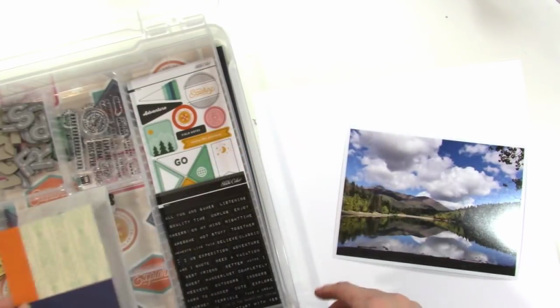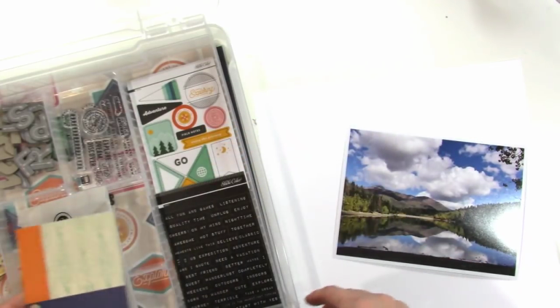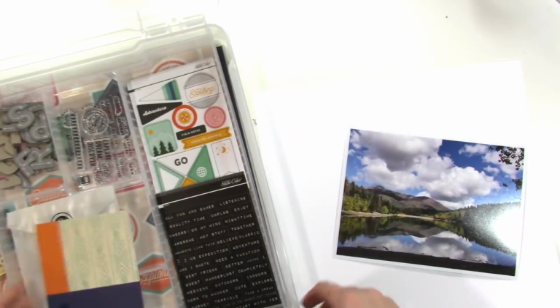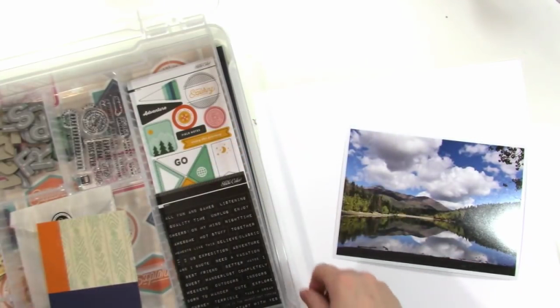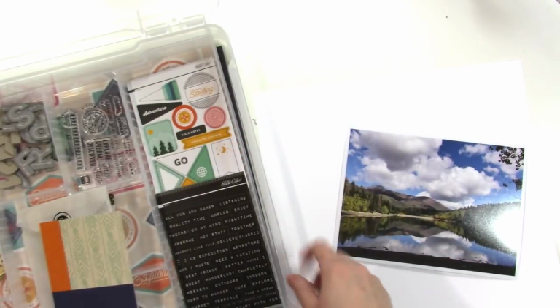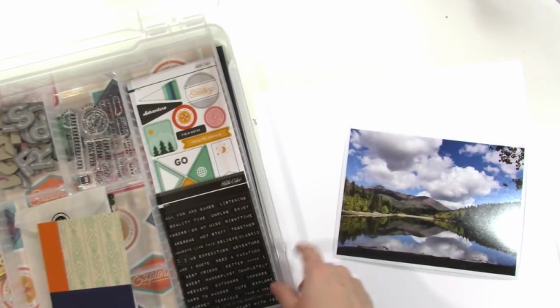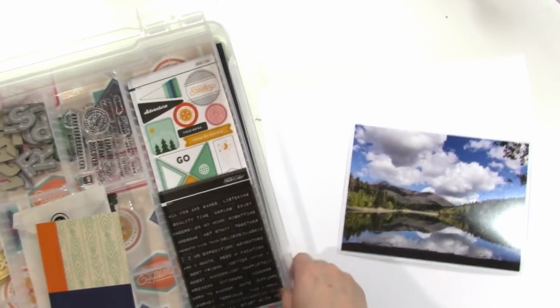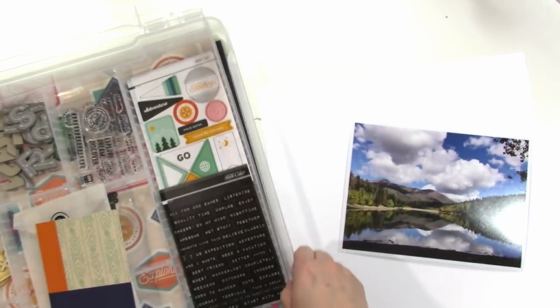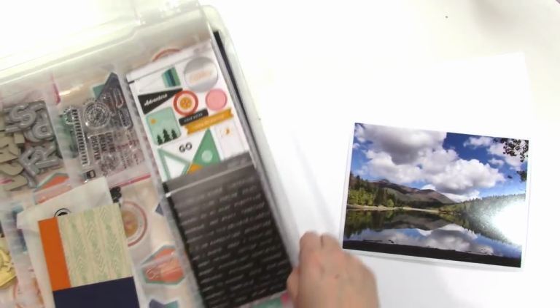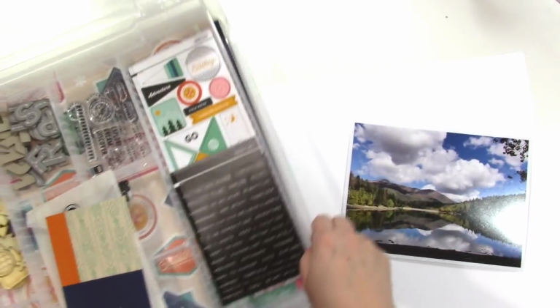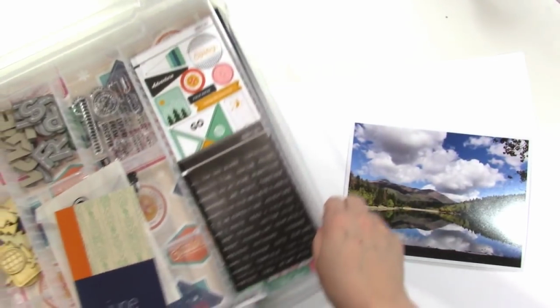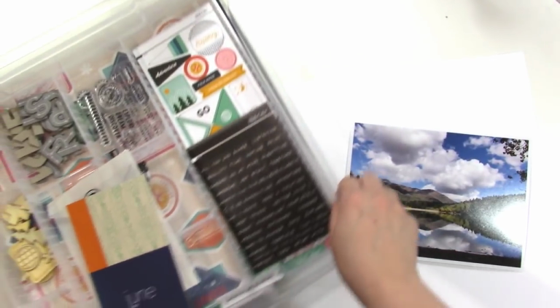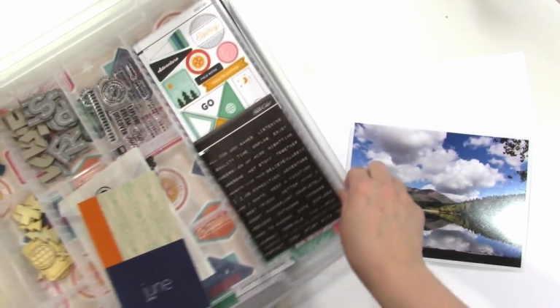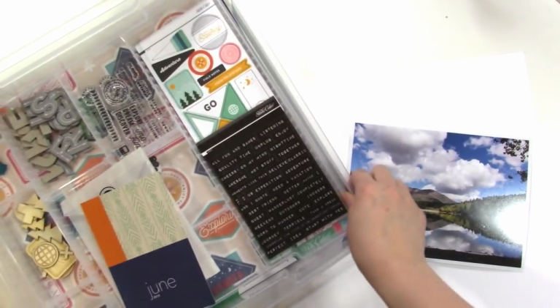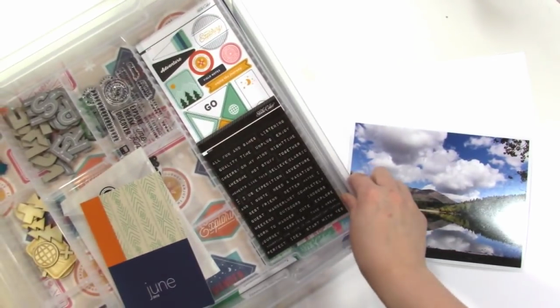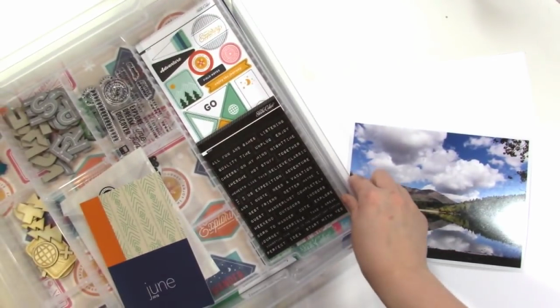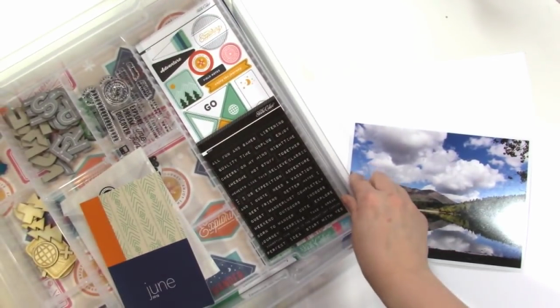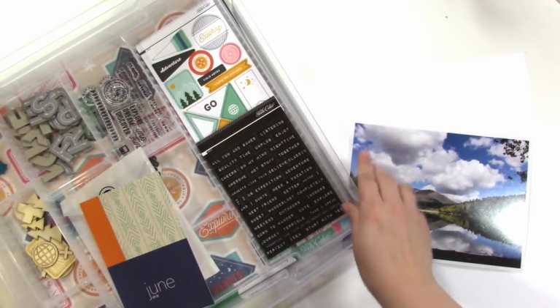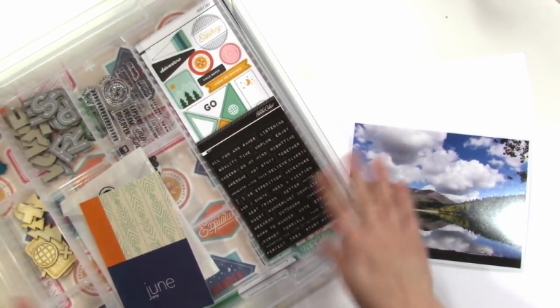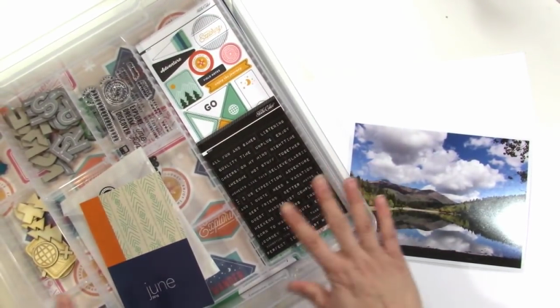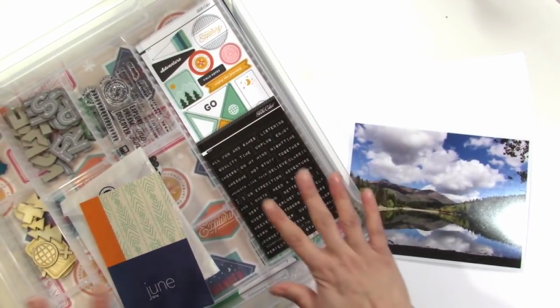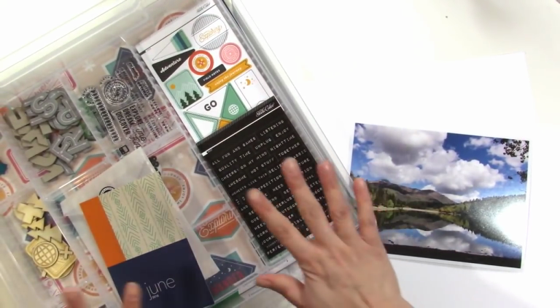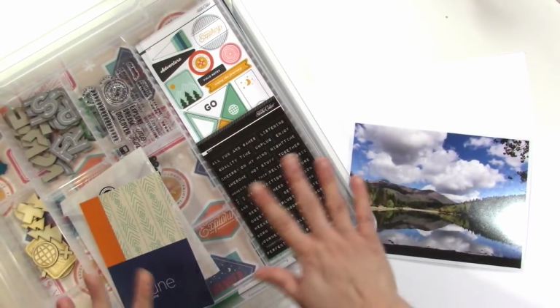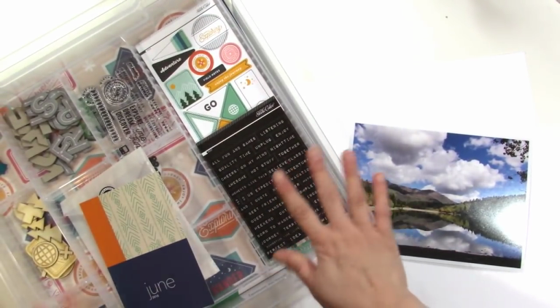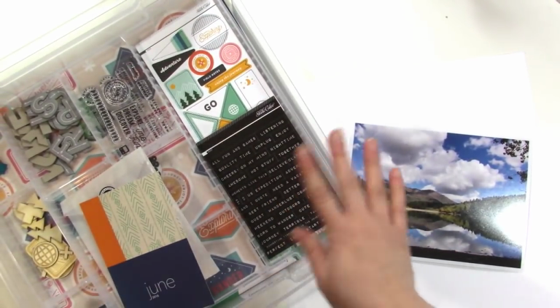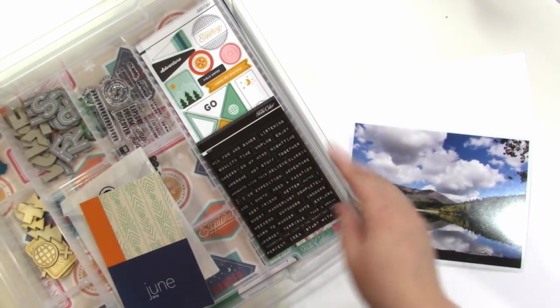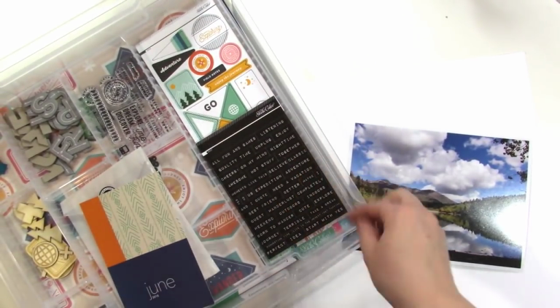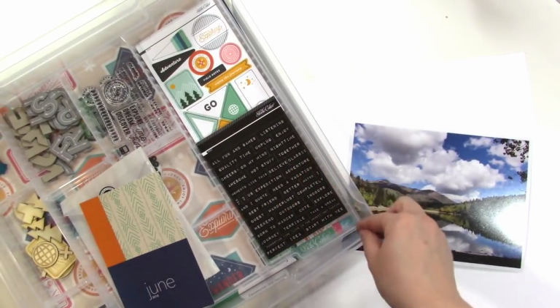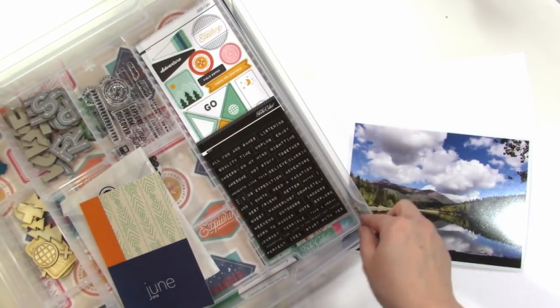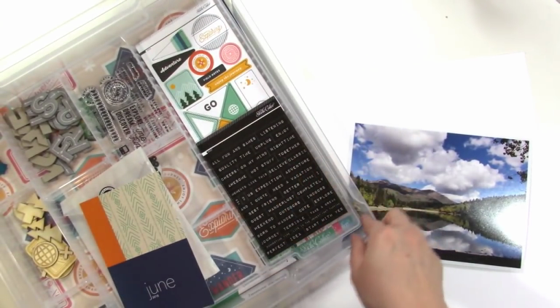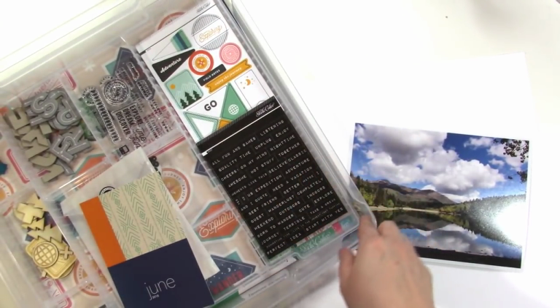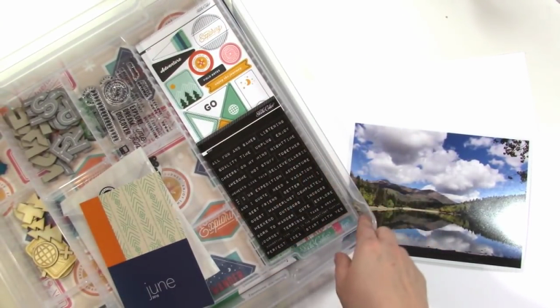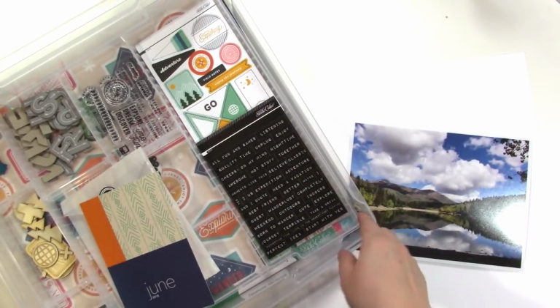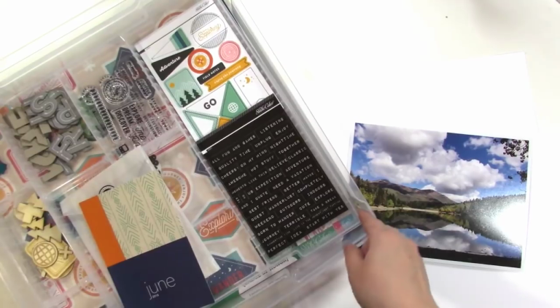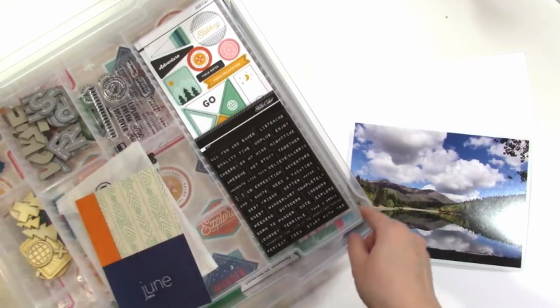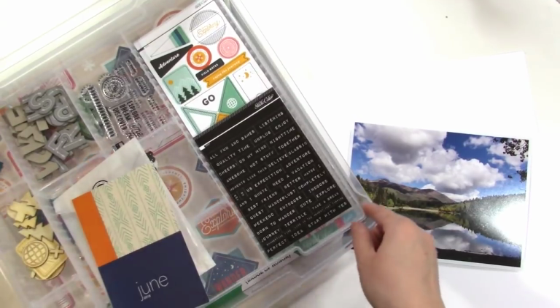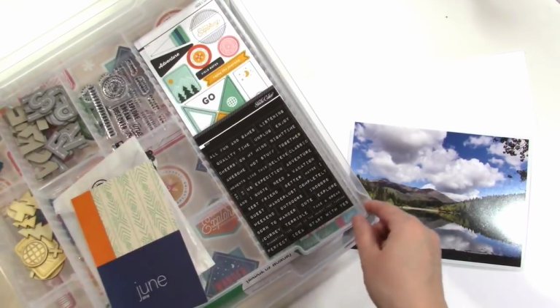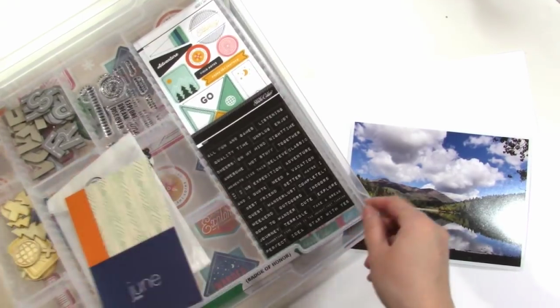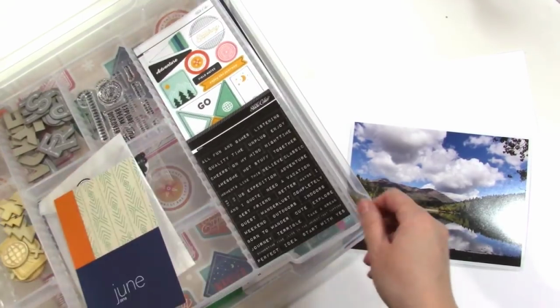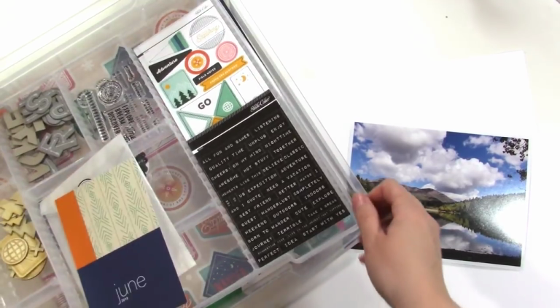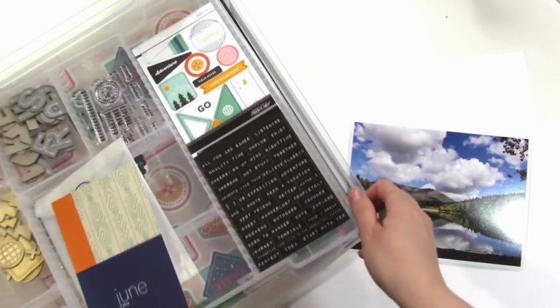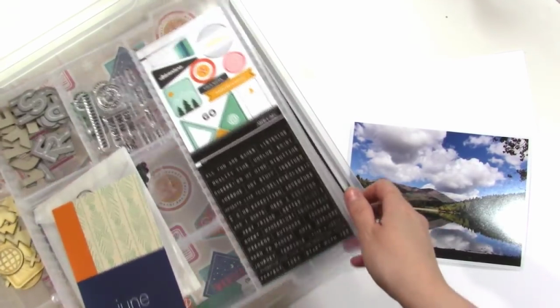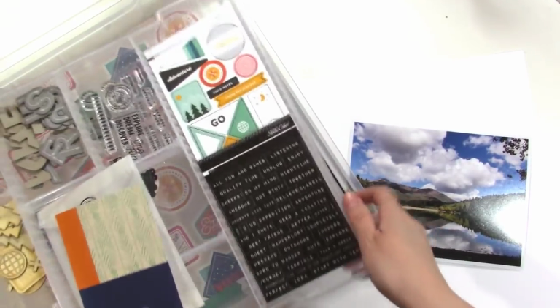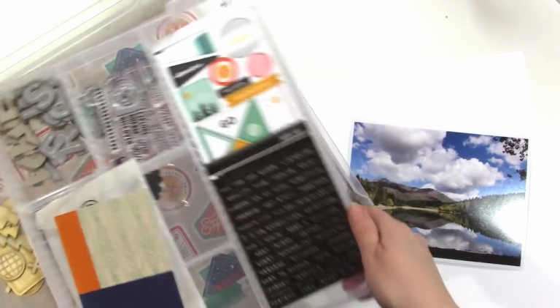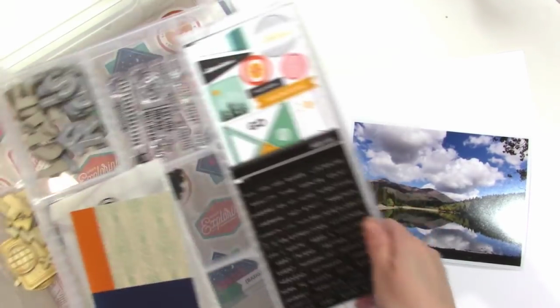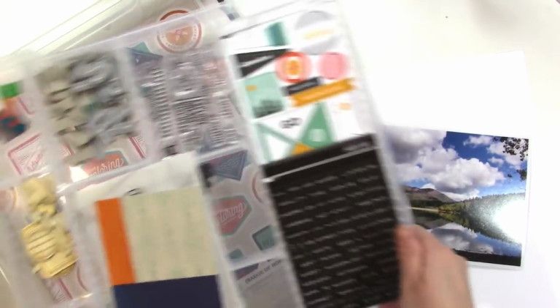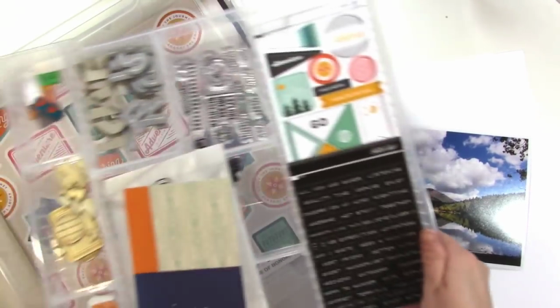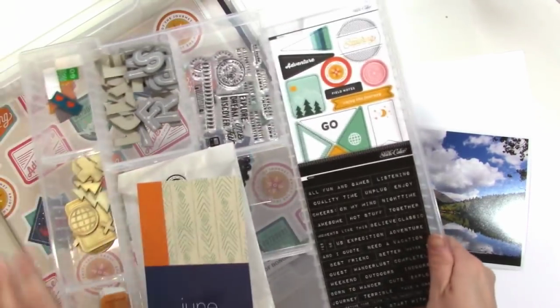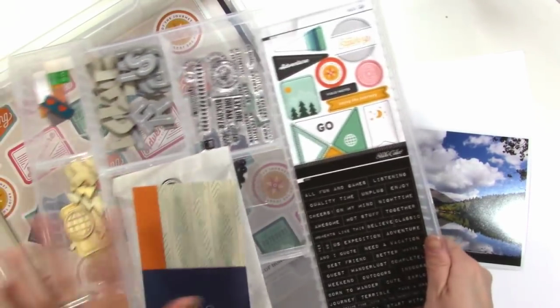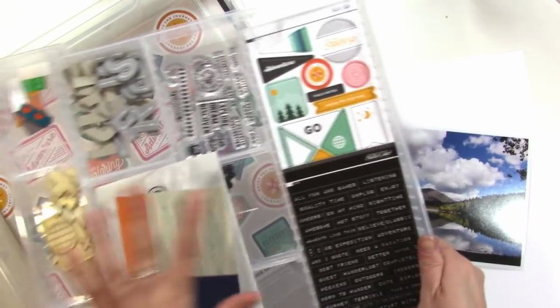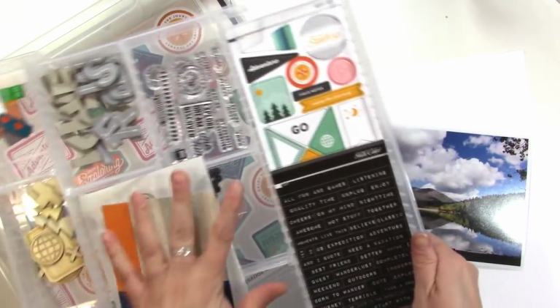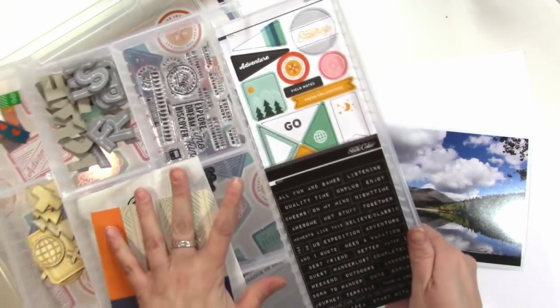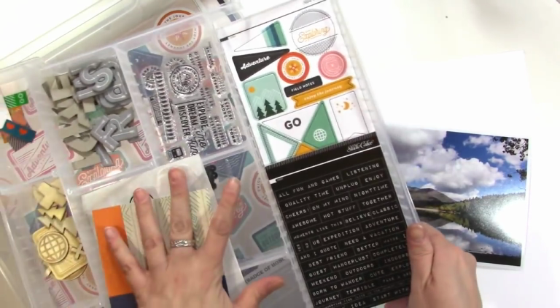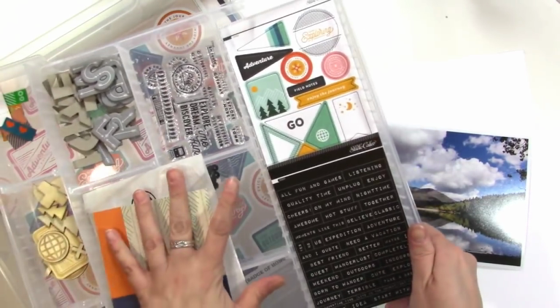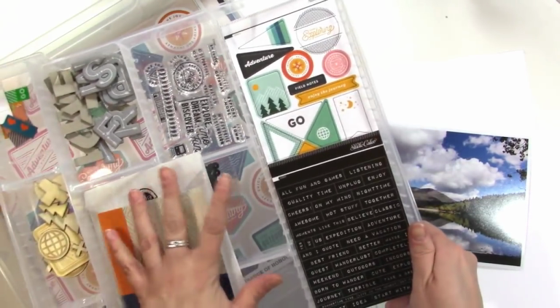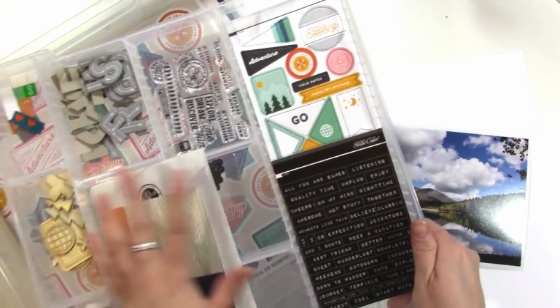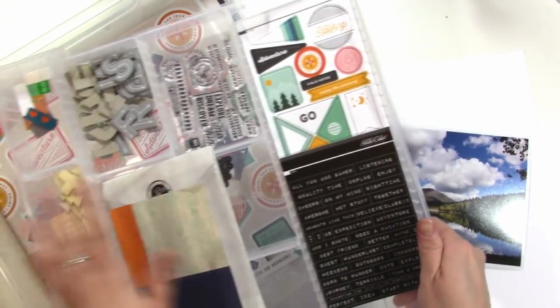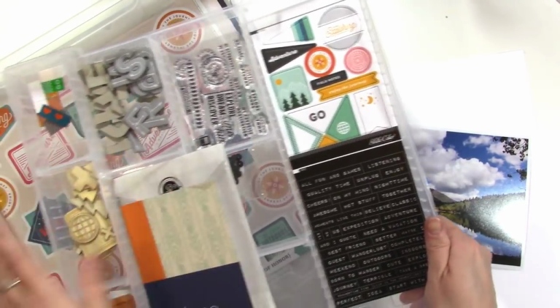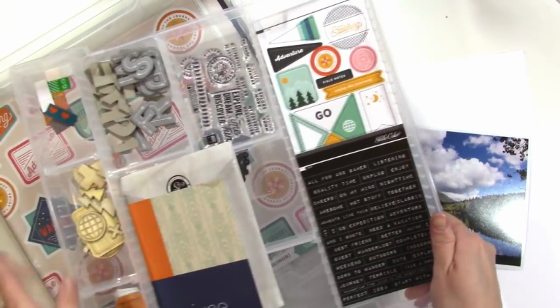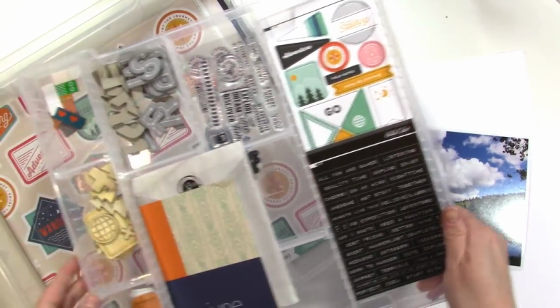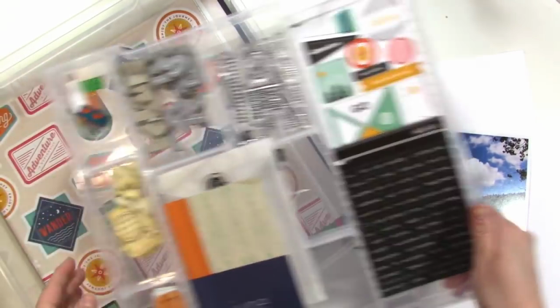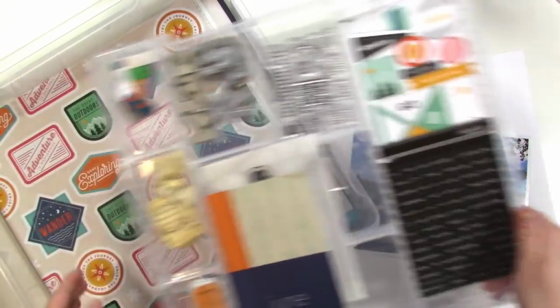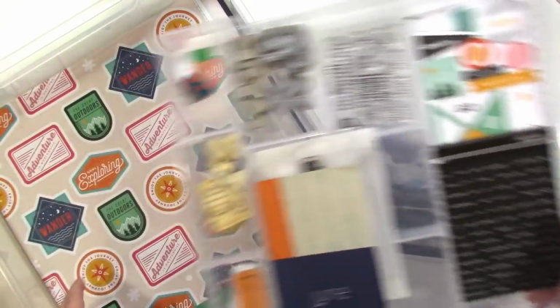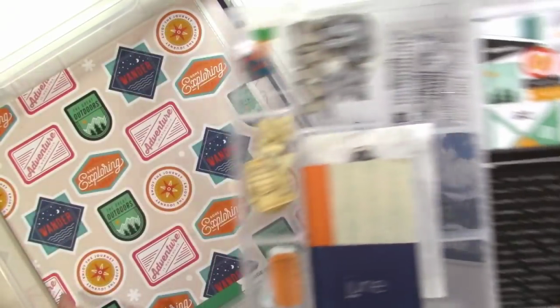I love it. I'm keeping my kit in an iris container like I usually do, and then I have the craft tray insert.